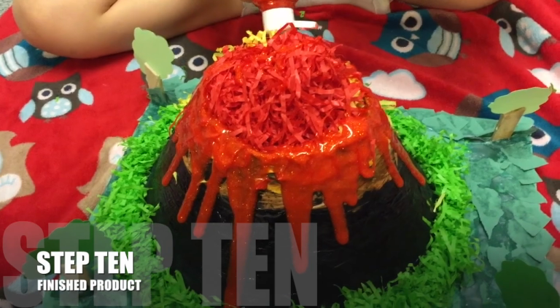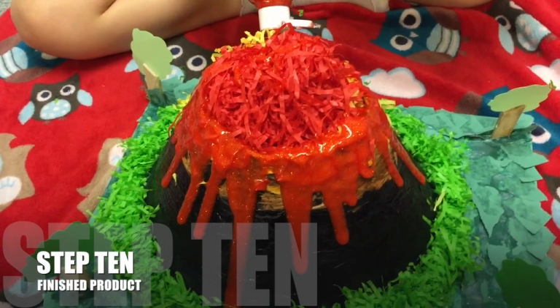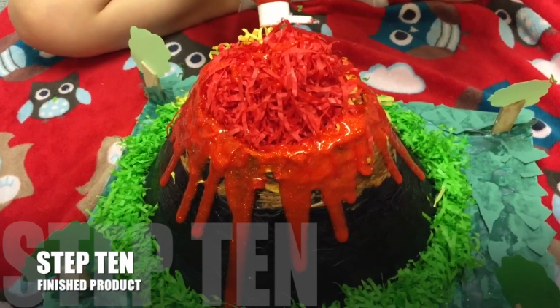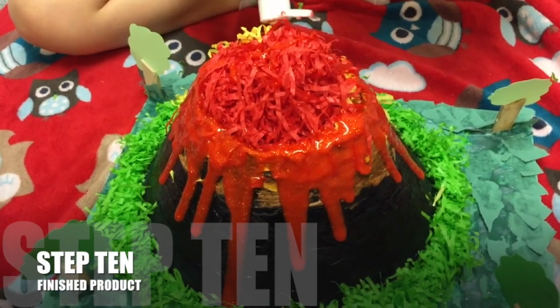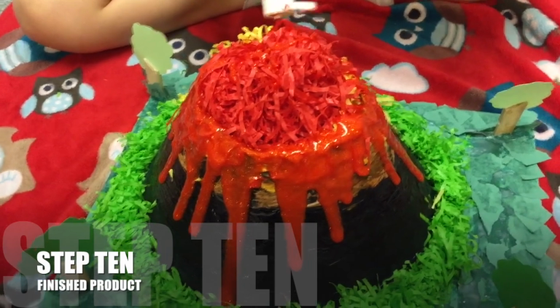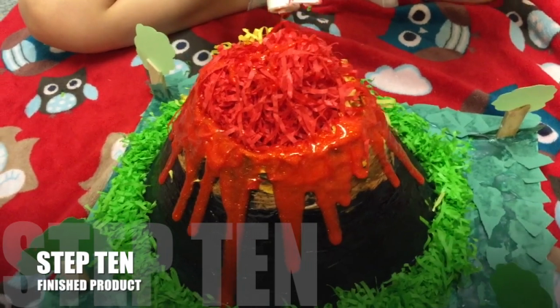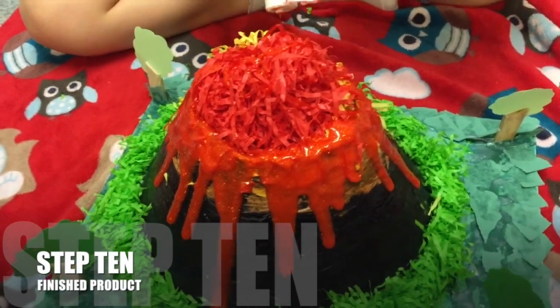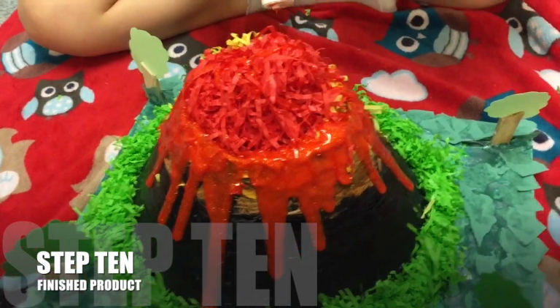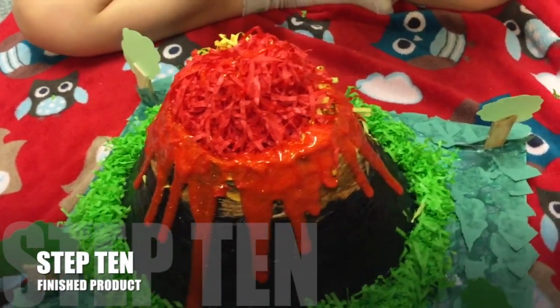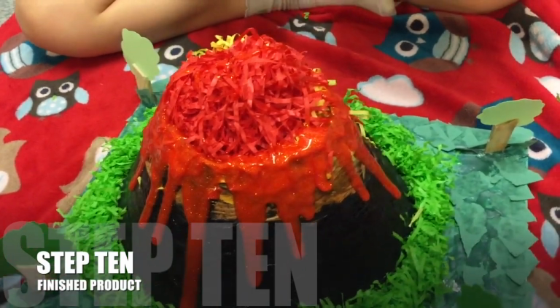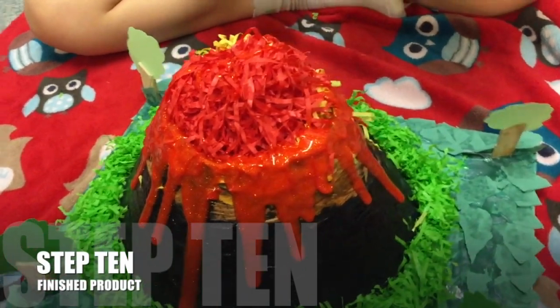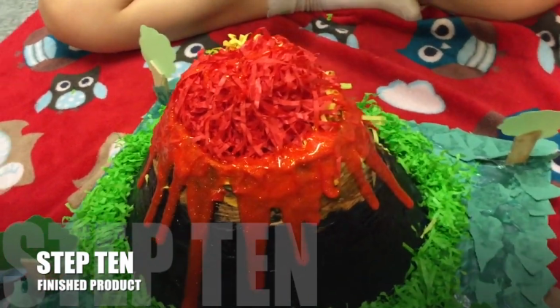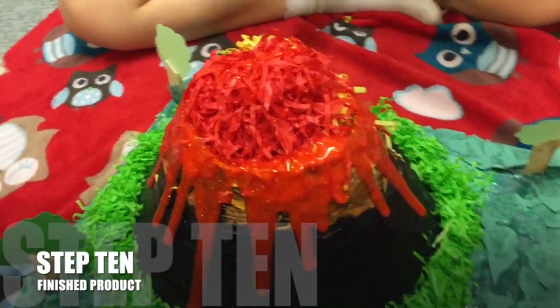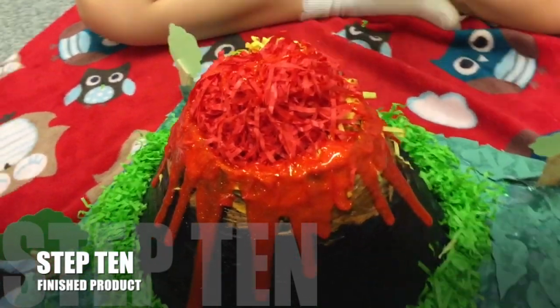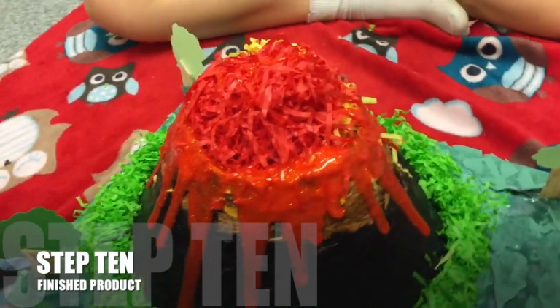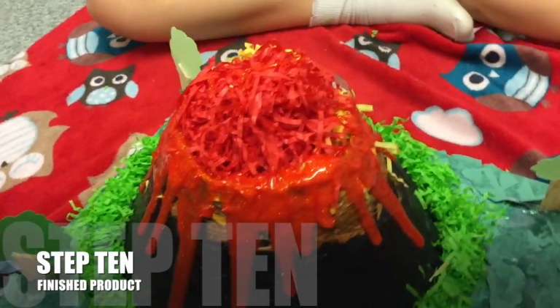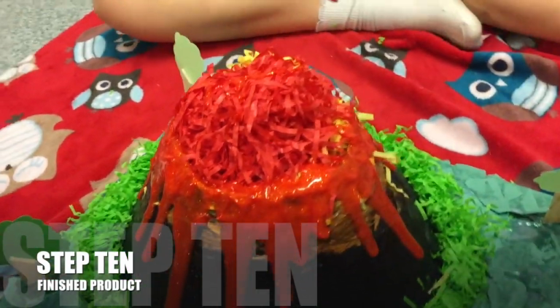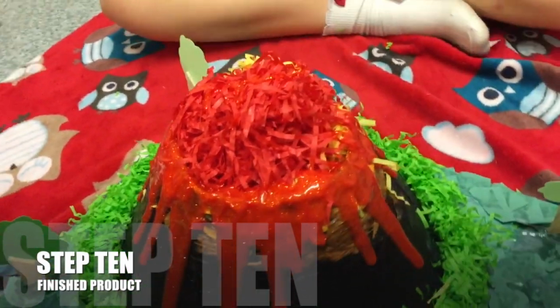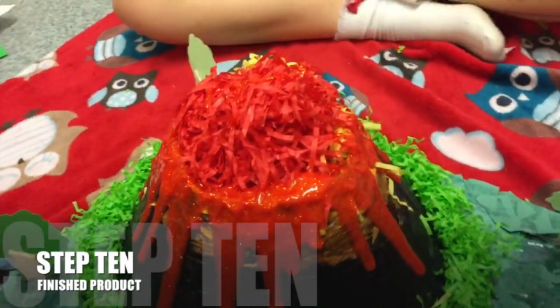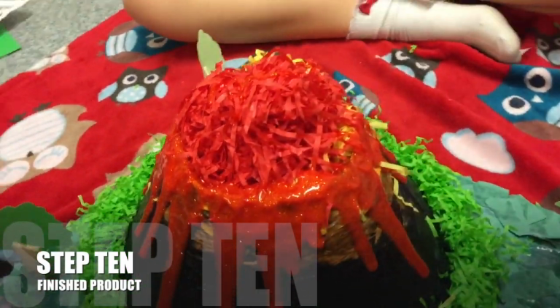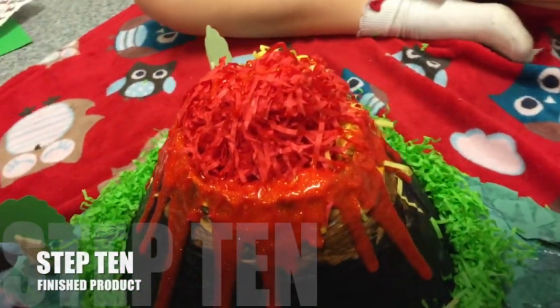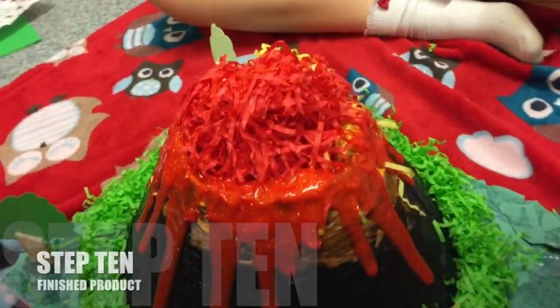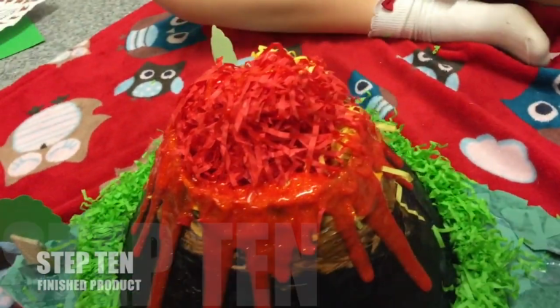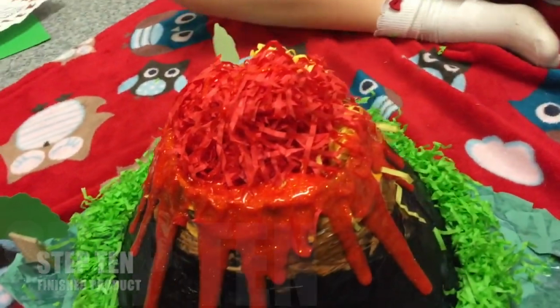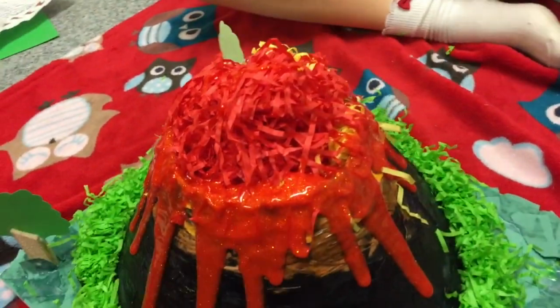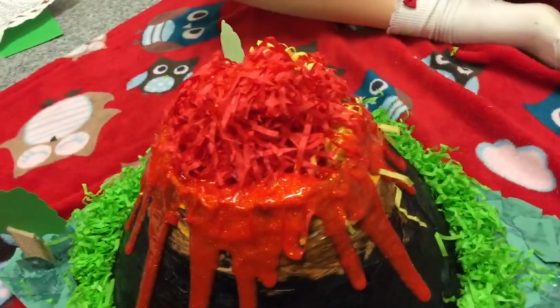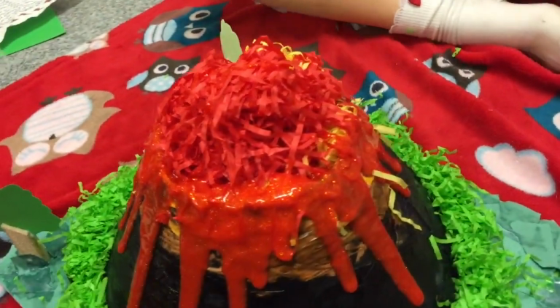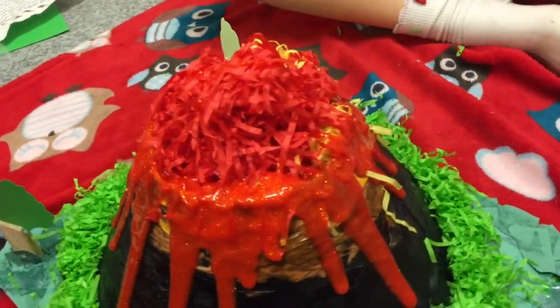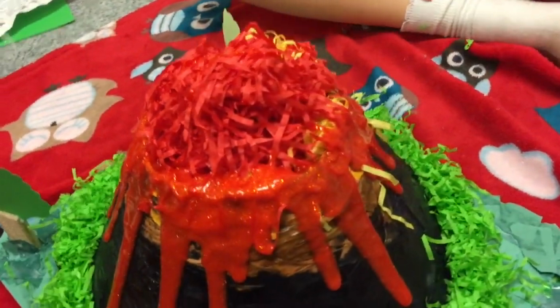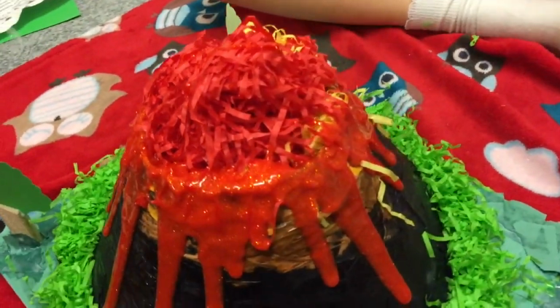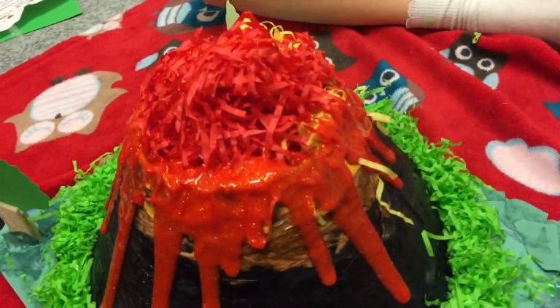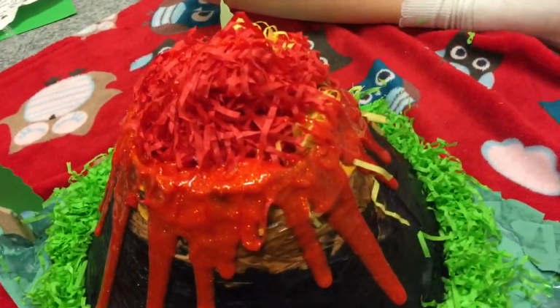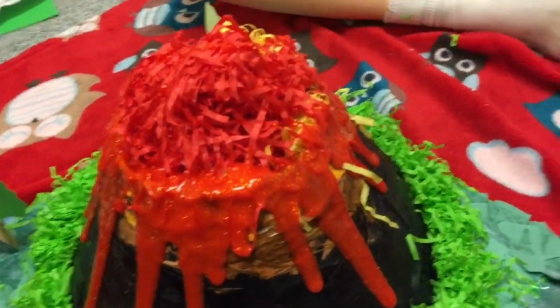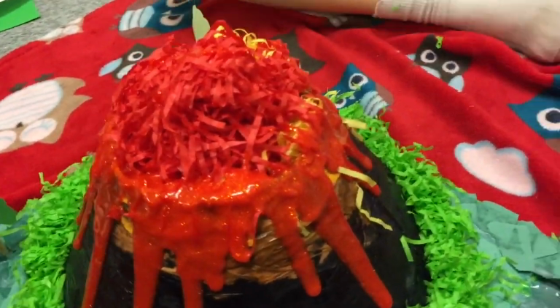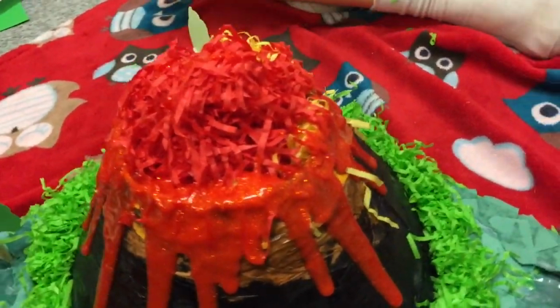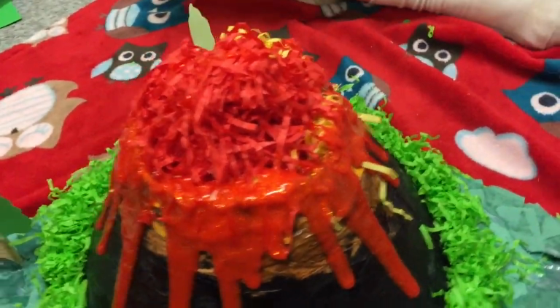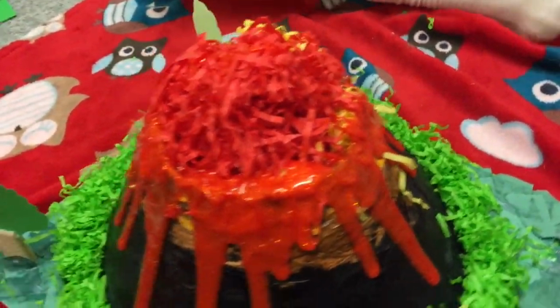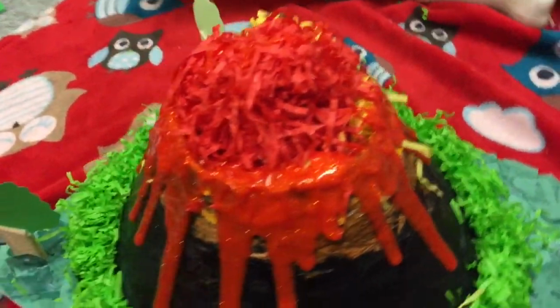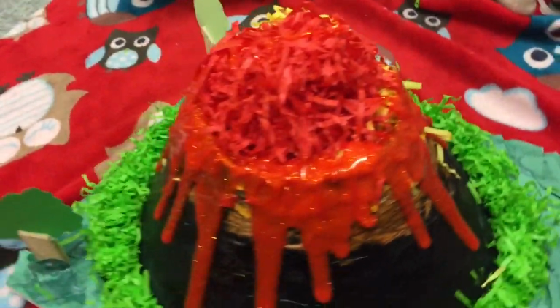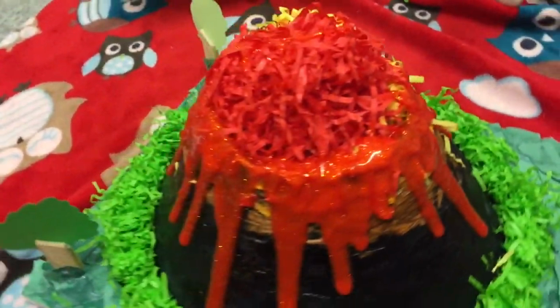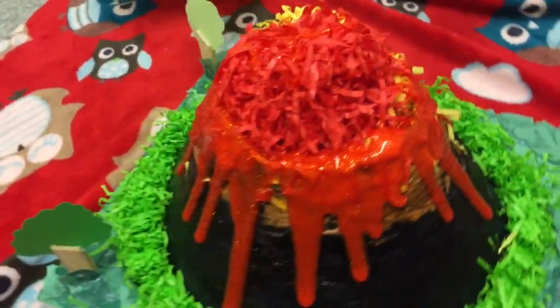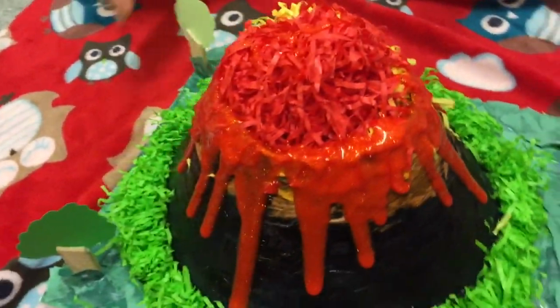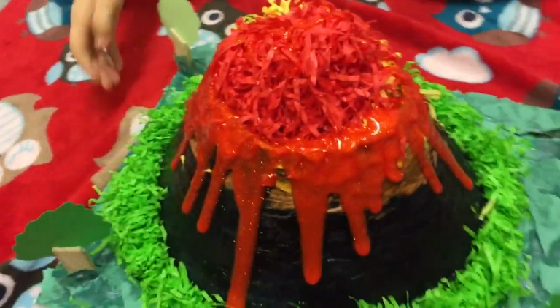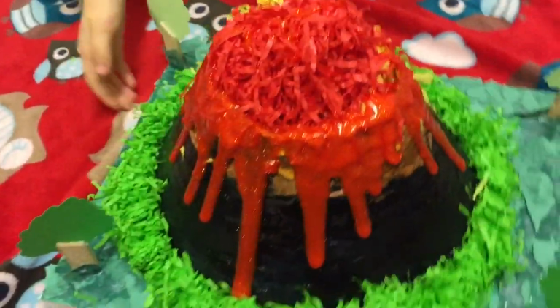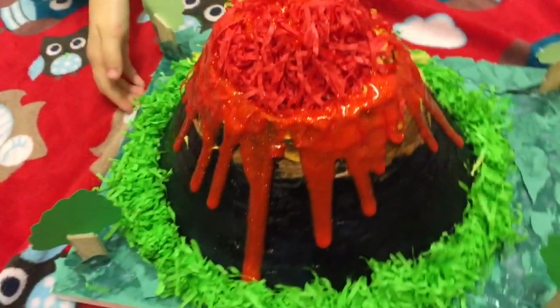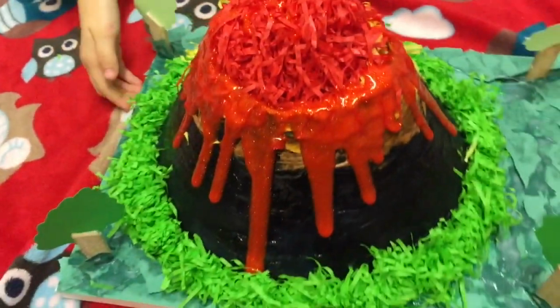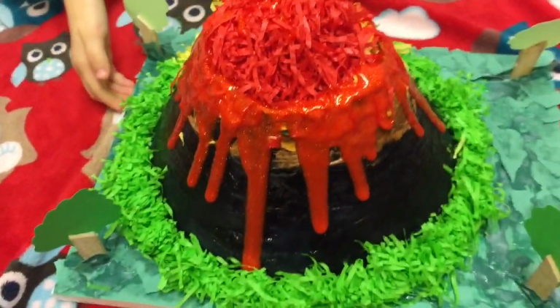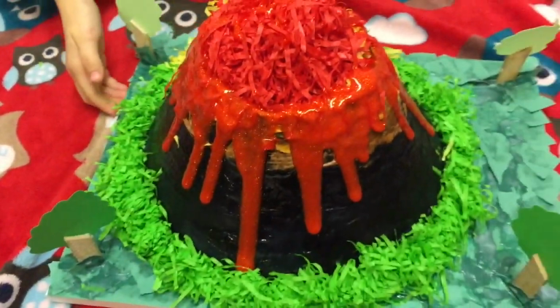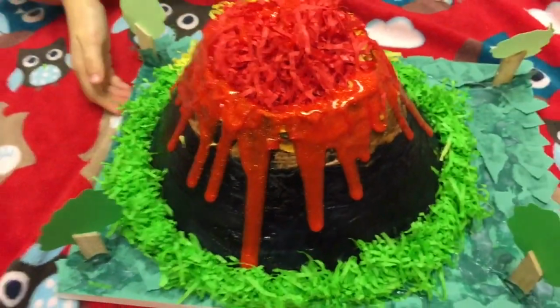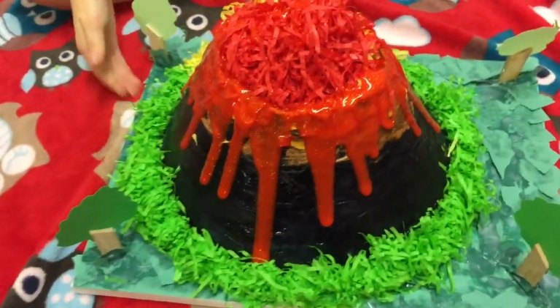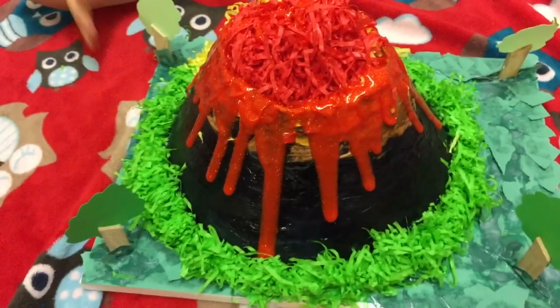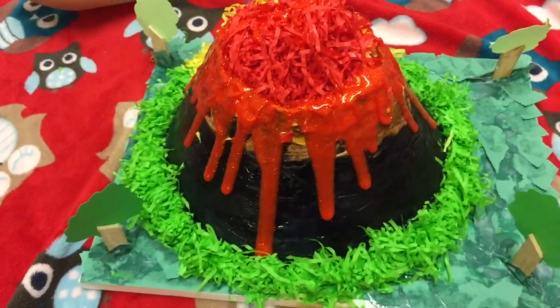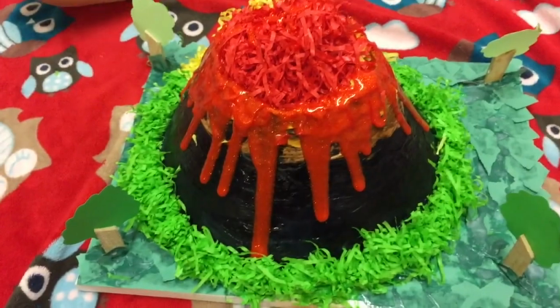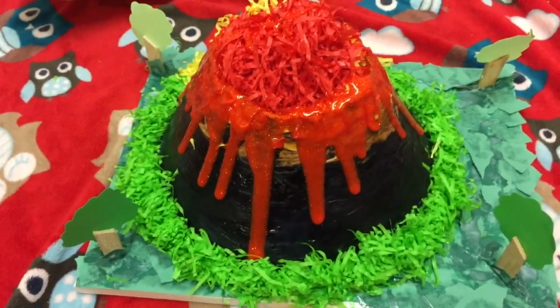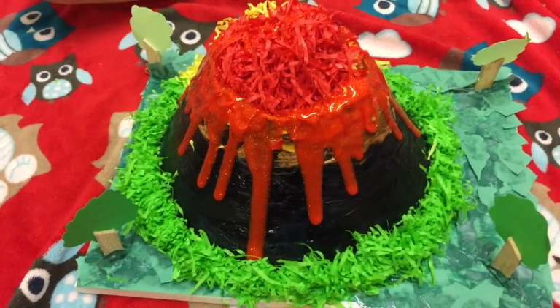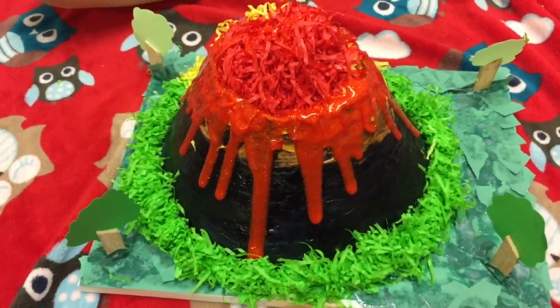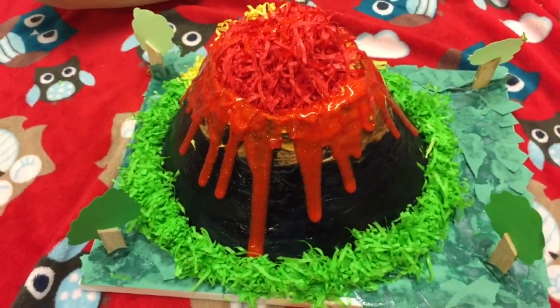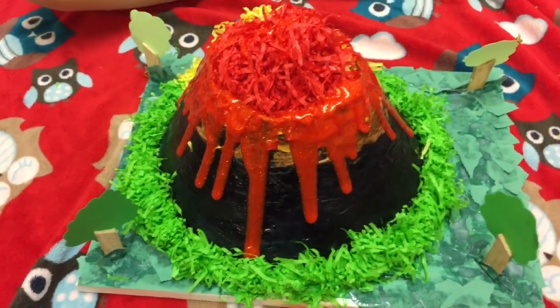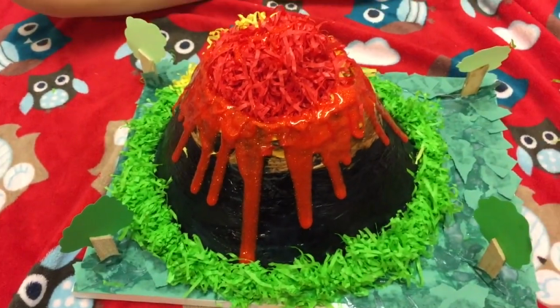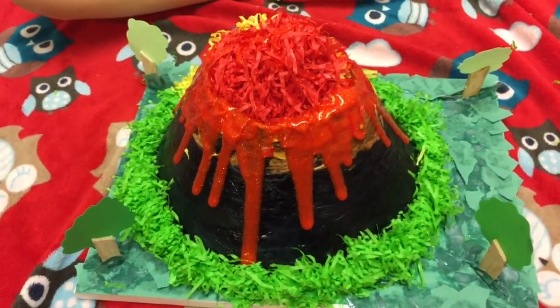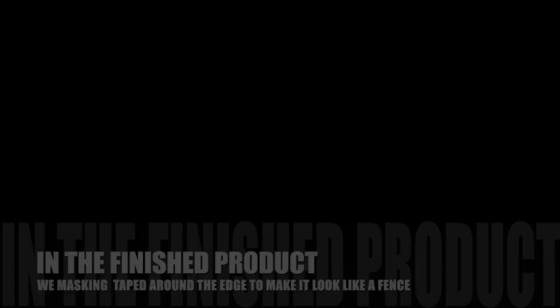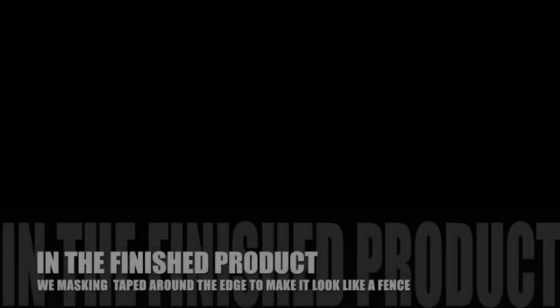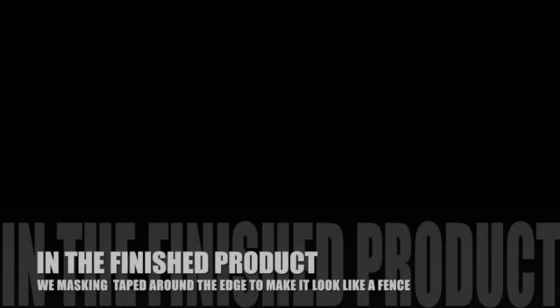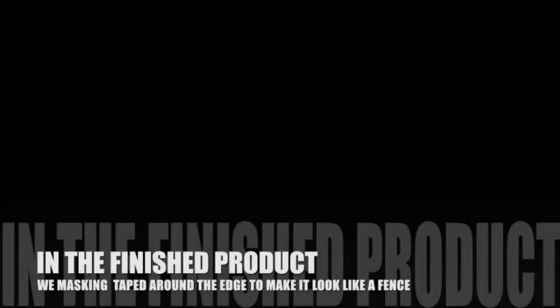So there you go guys, that's how you make a volcano. It actually didn't take that long.